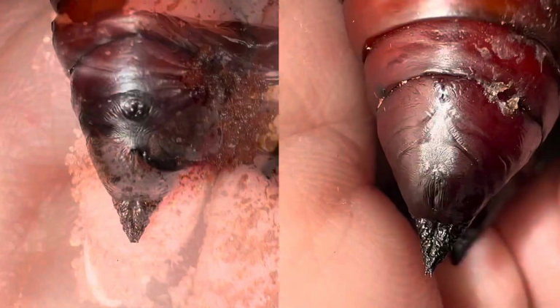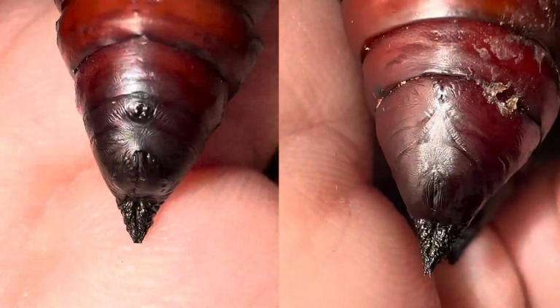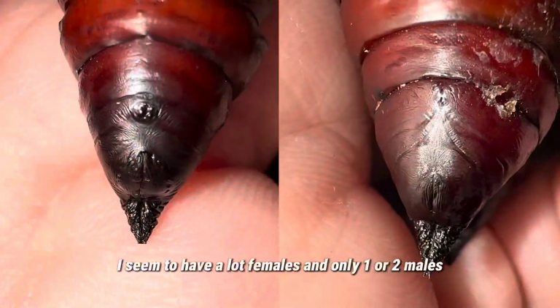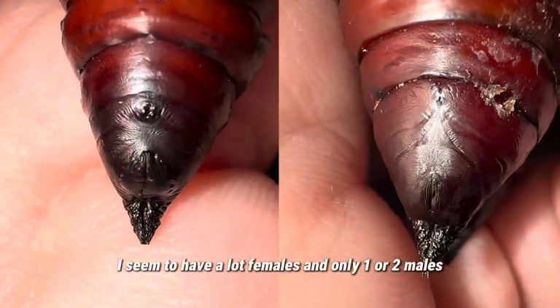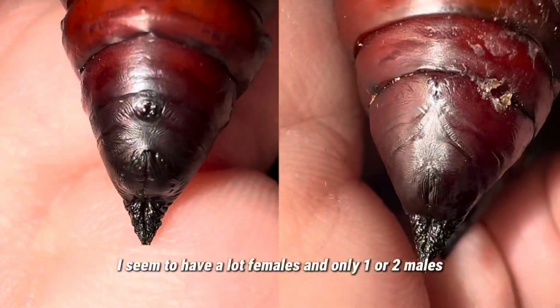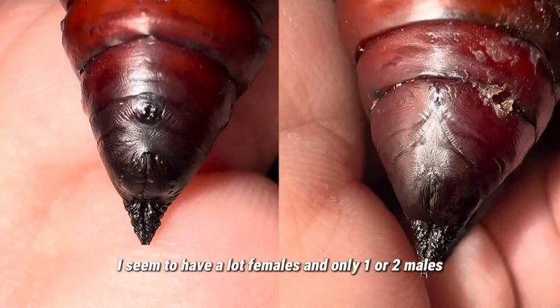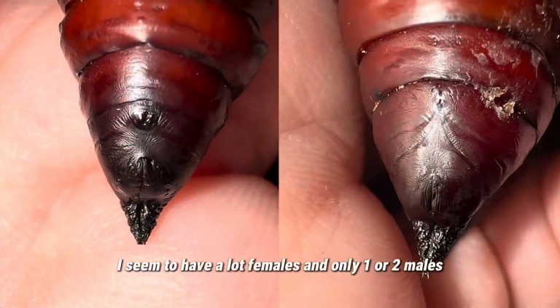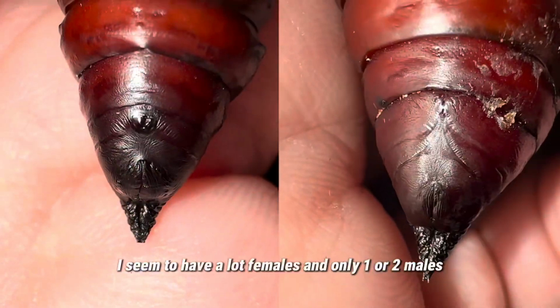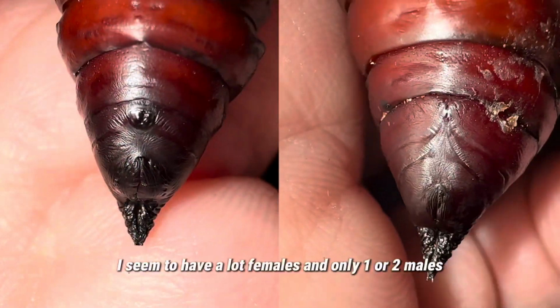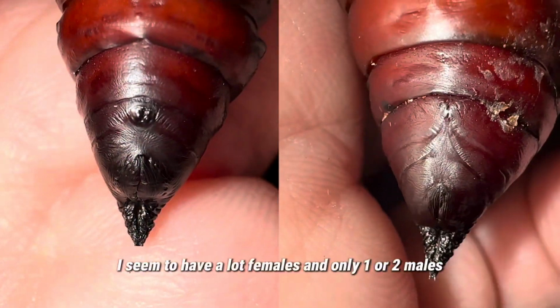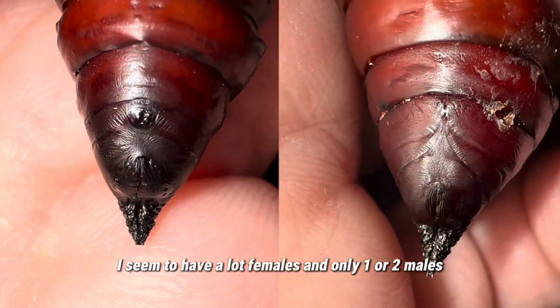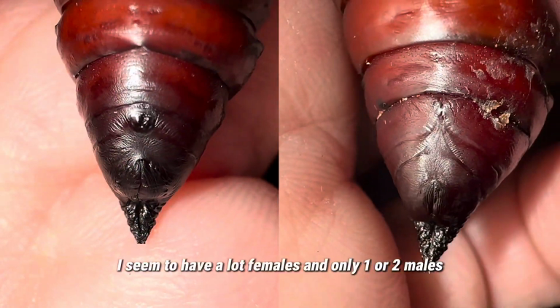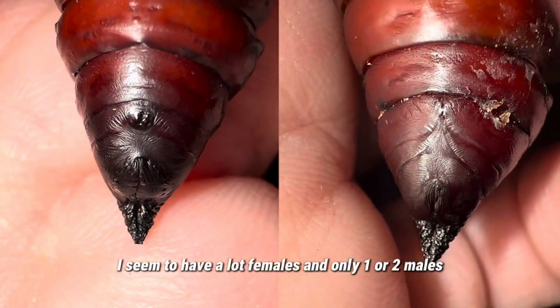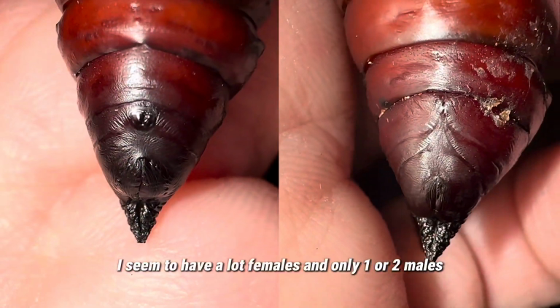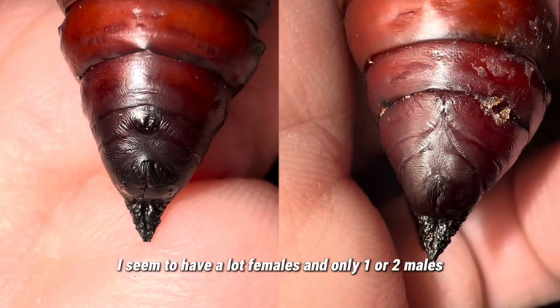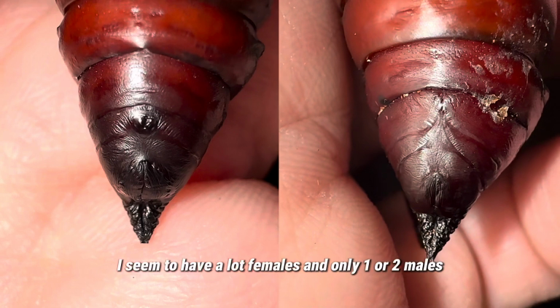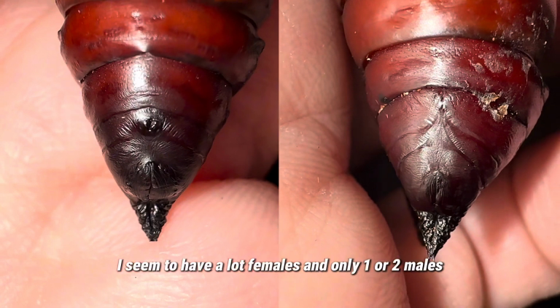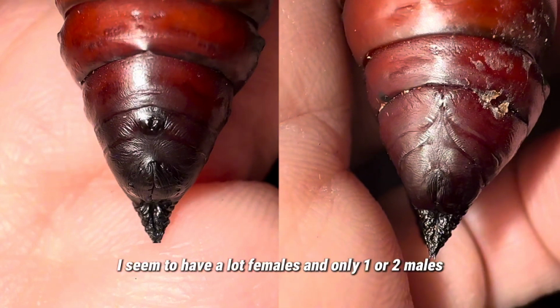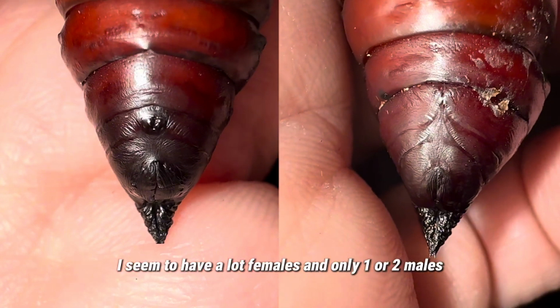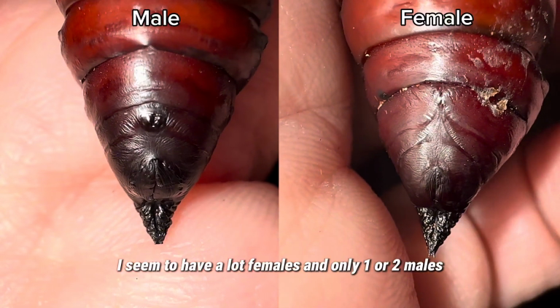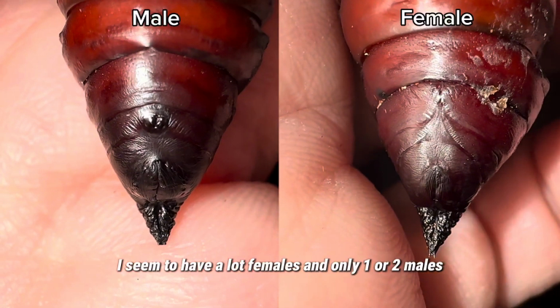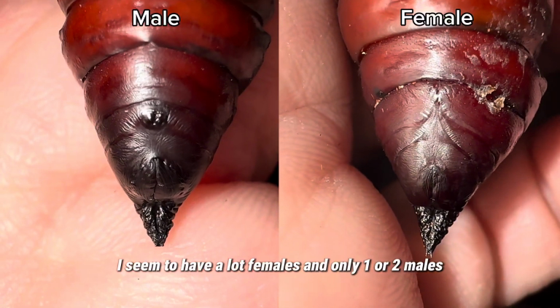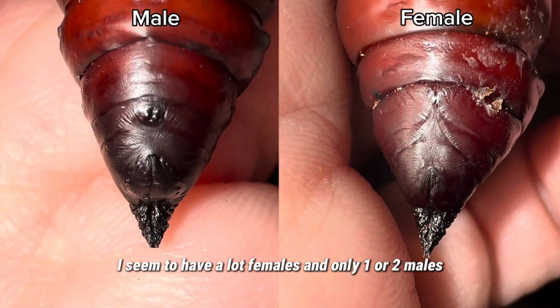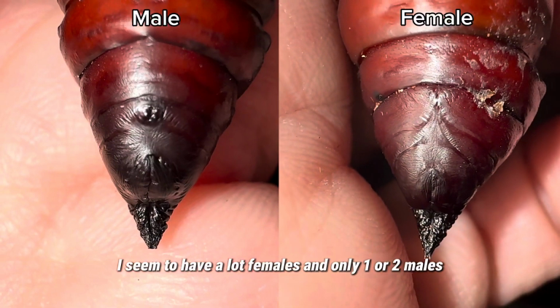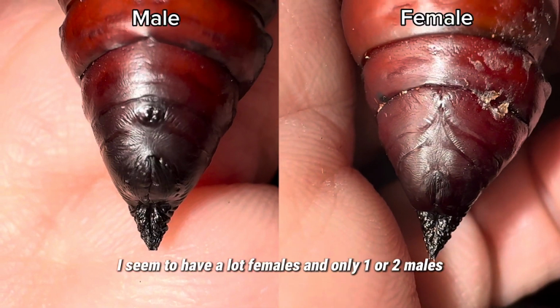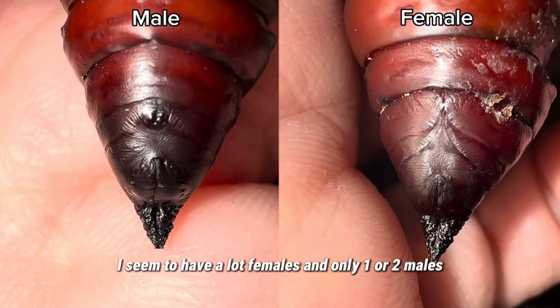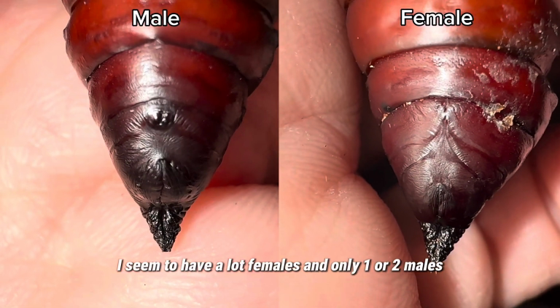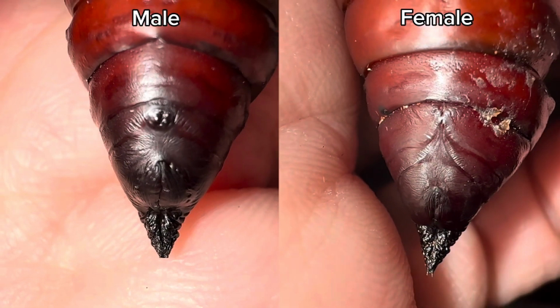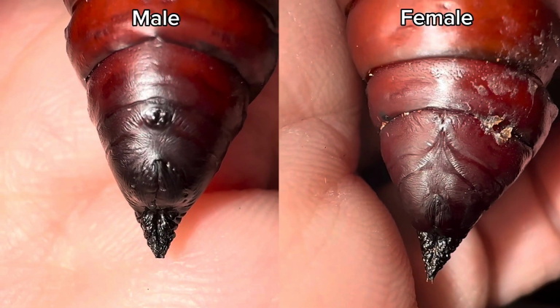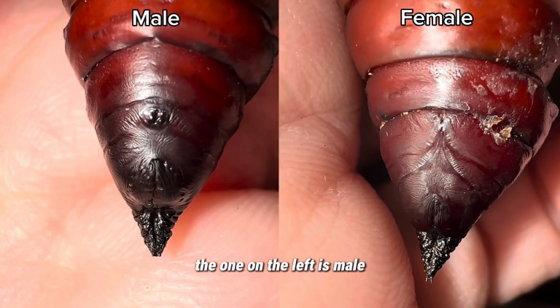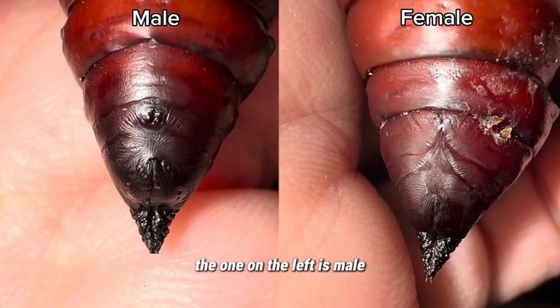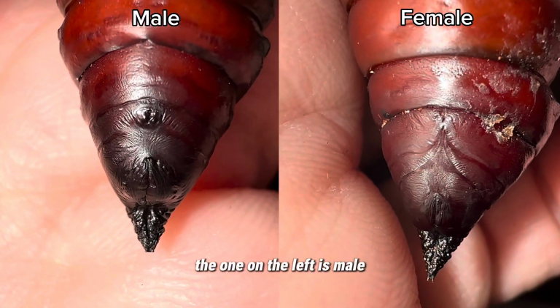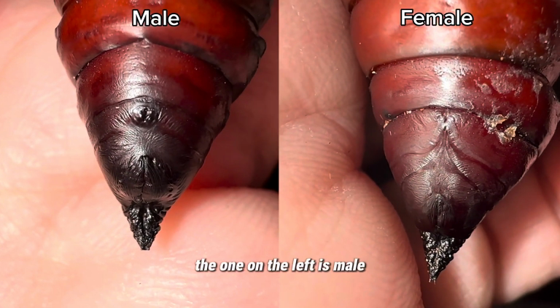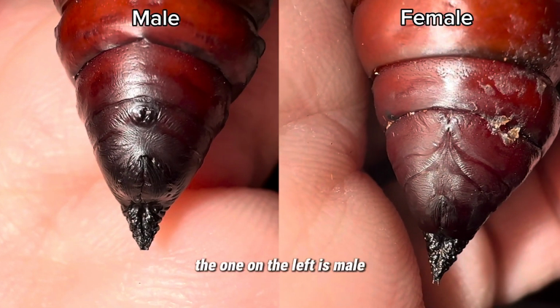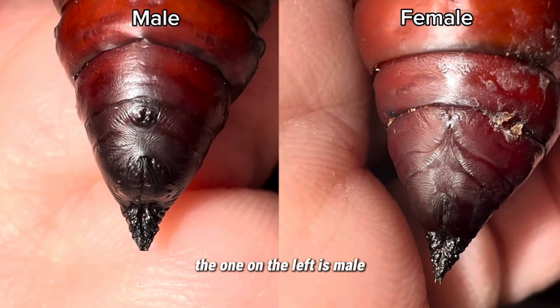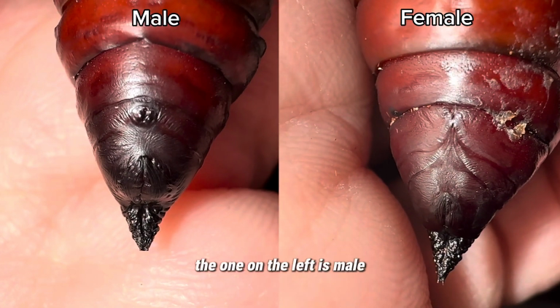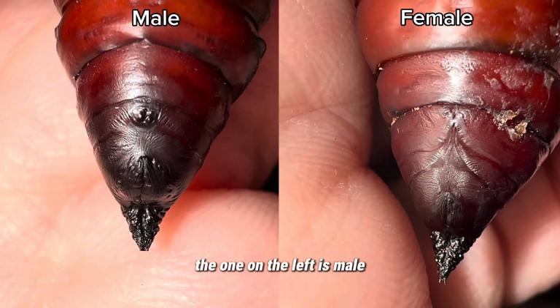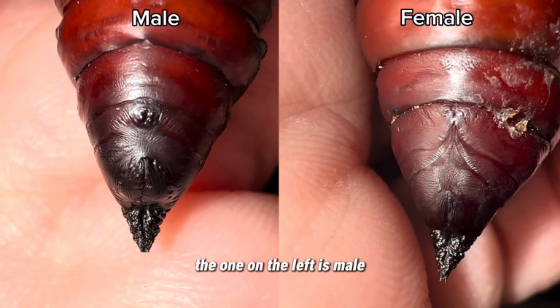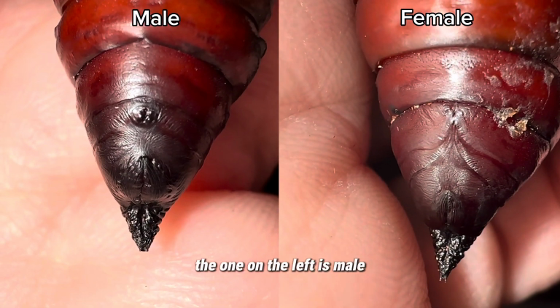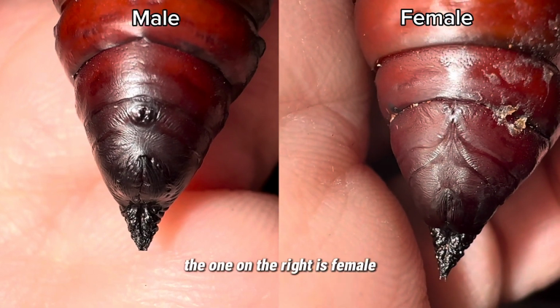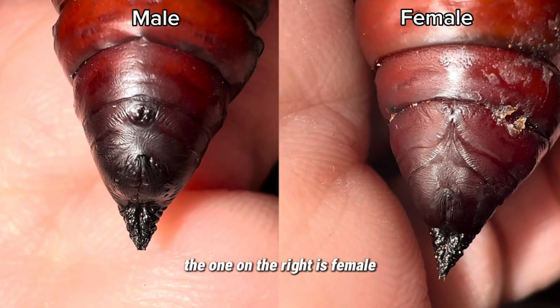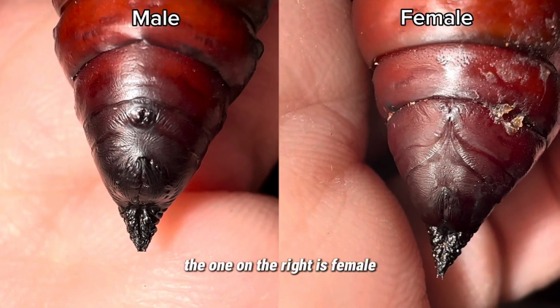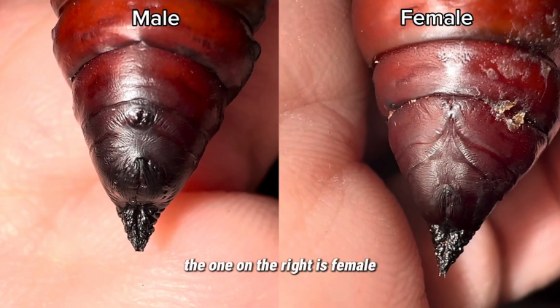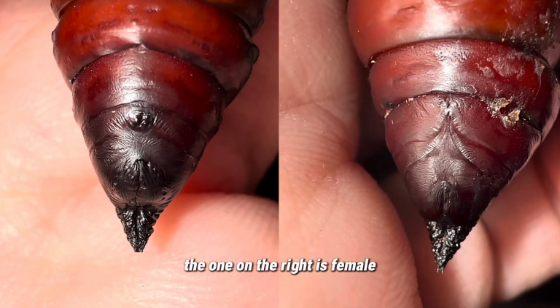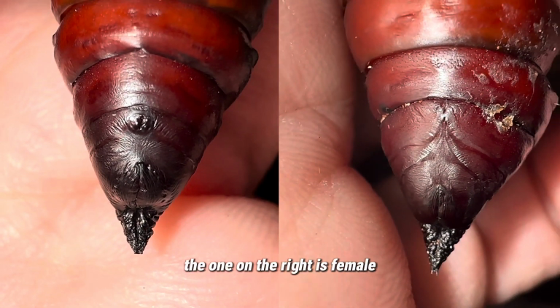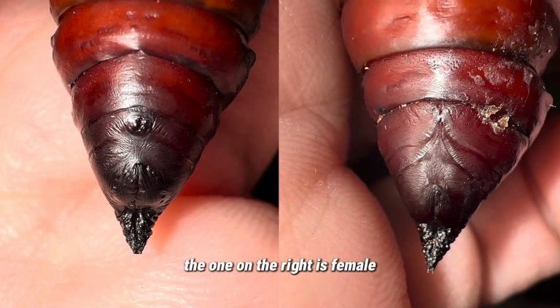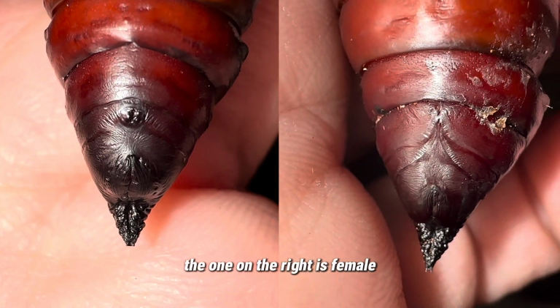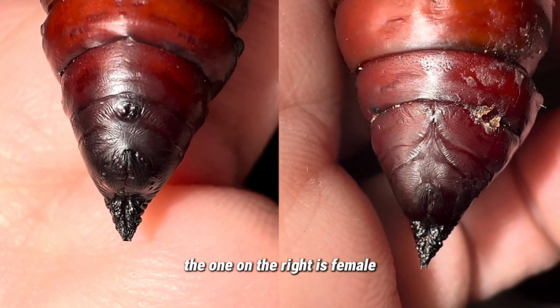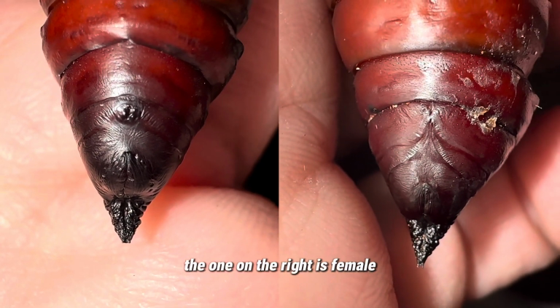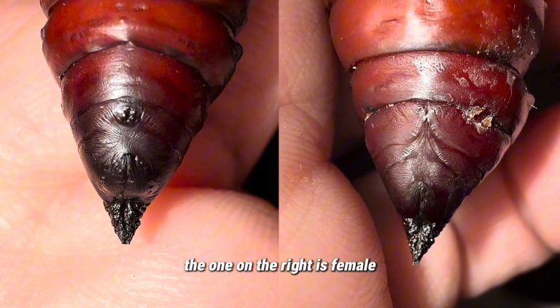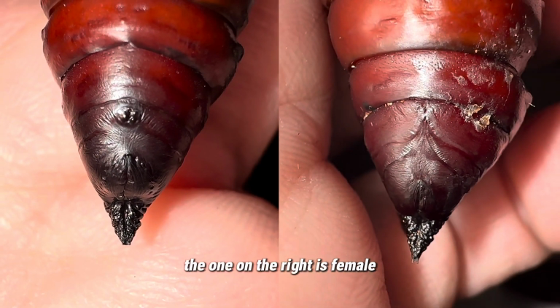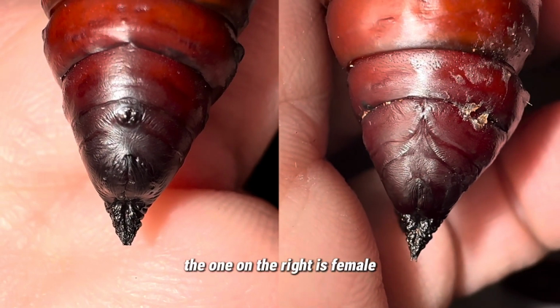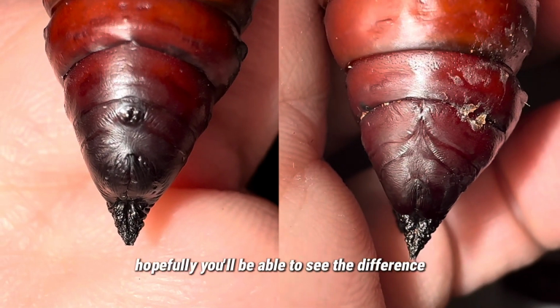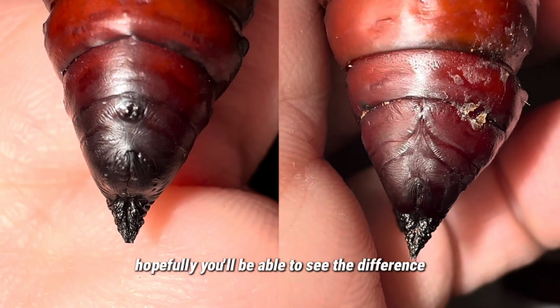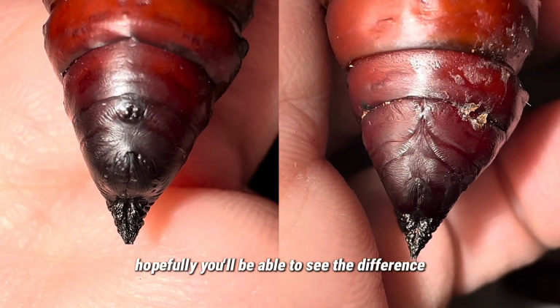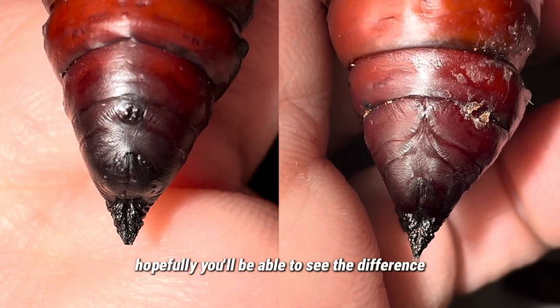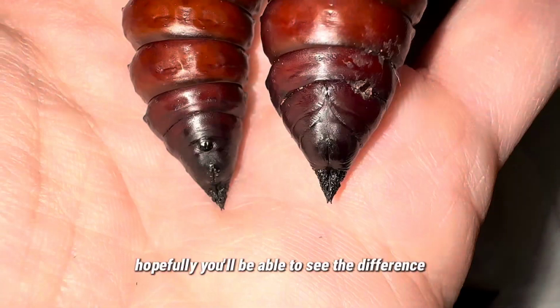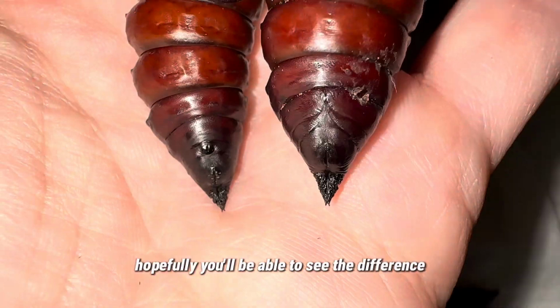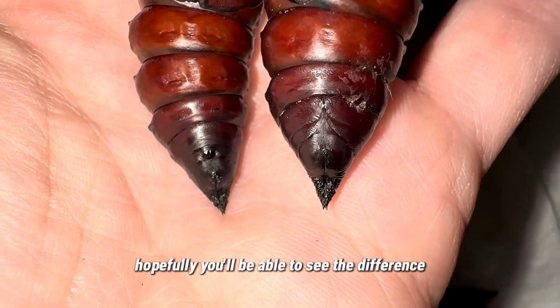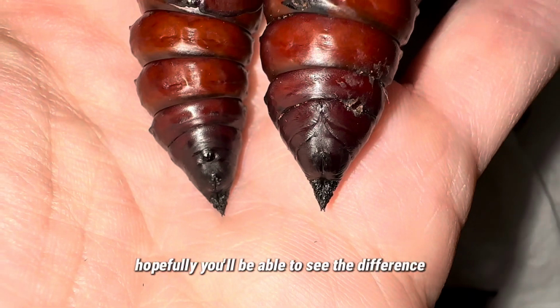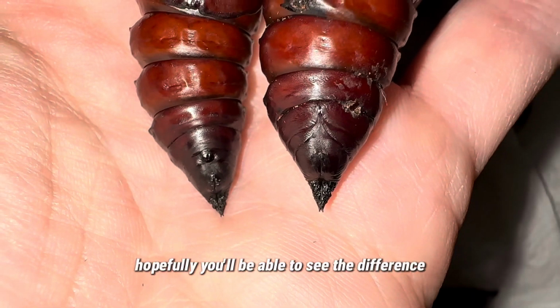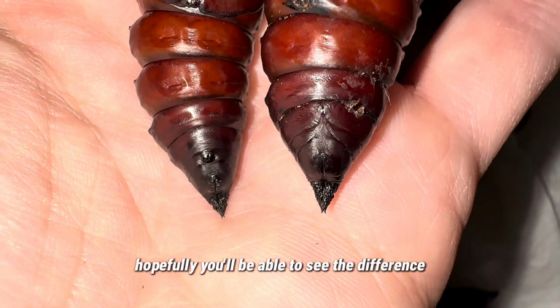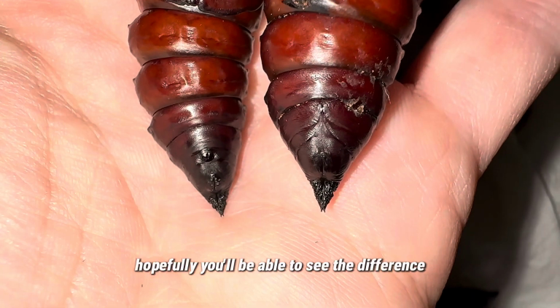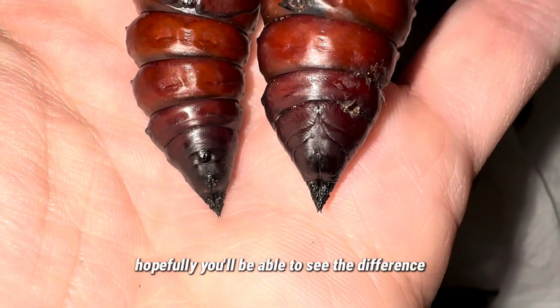I seem to have a lot of females and only one or two males. The one on the left is male, the one on the right is female. Hopefully you'll be able to see the difference.